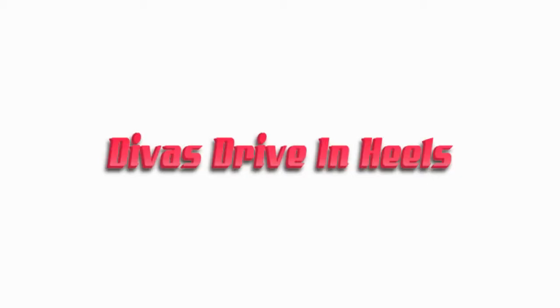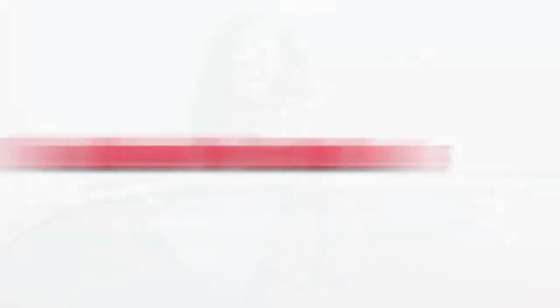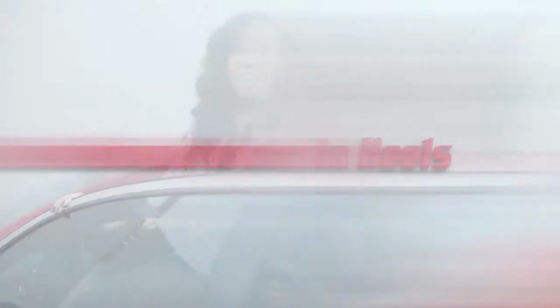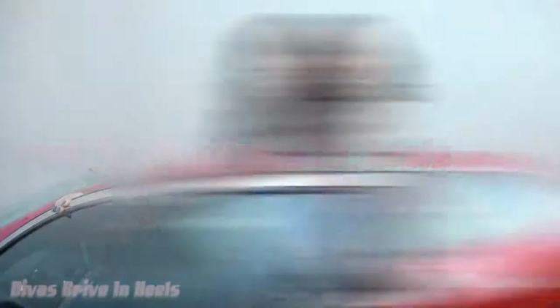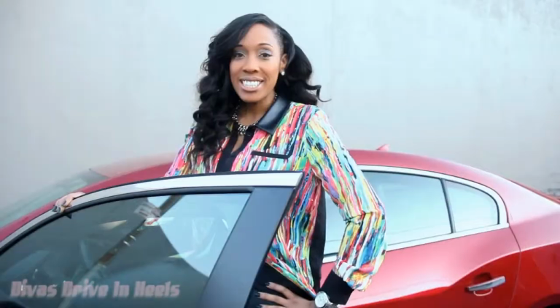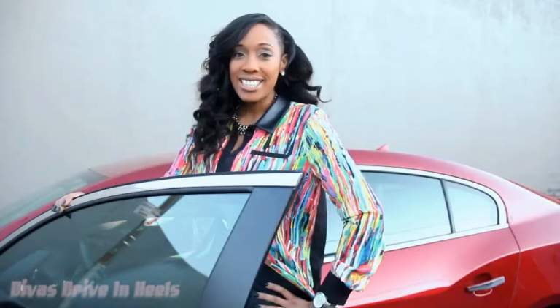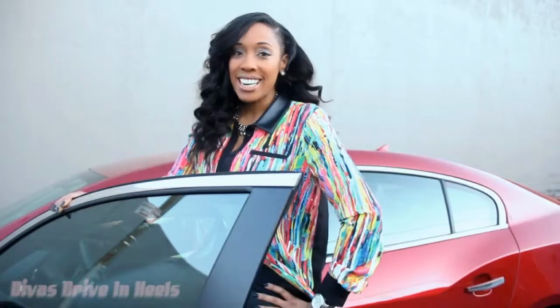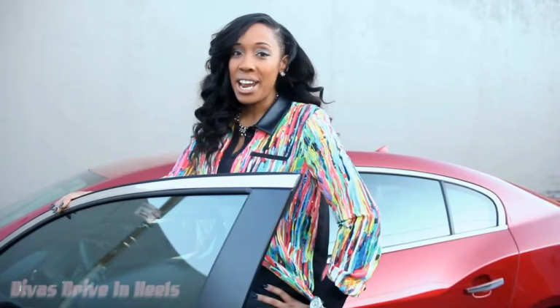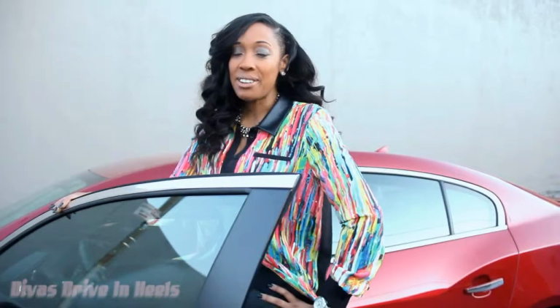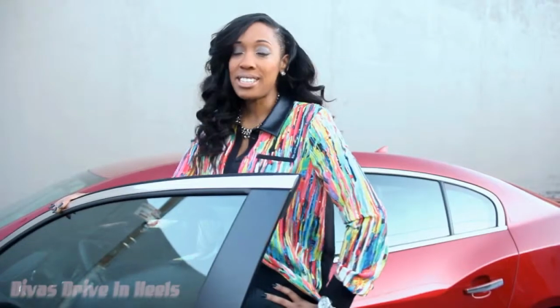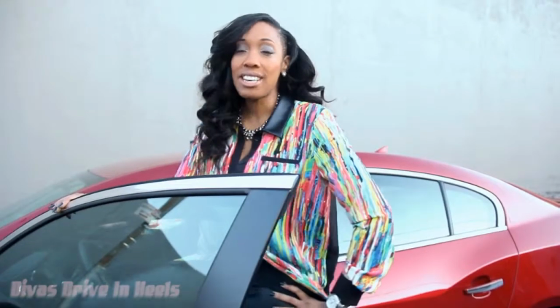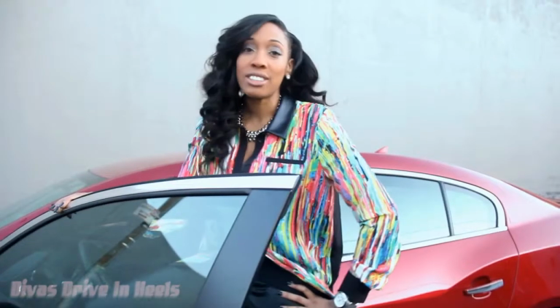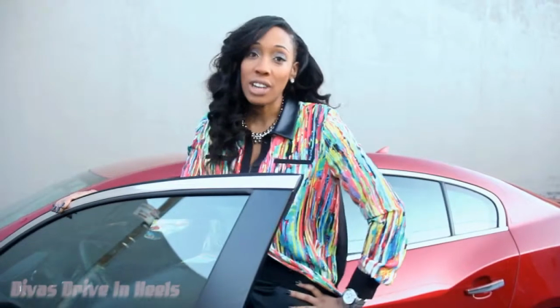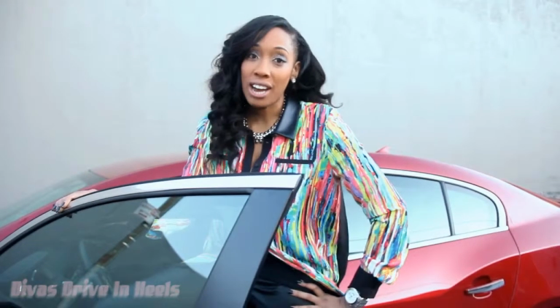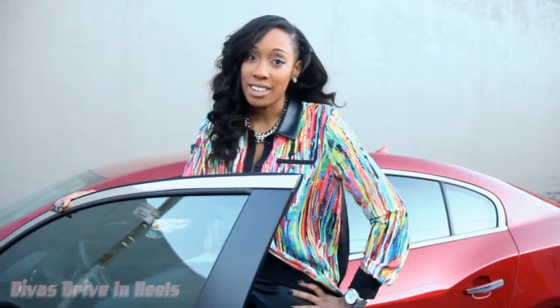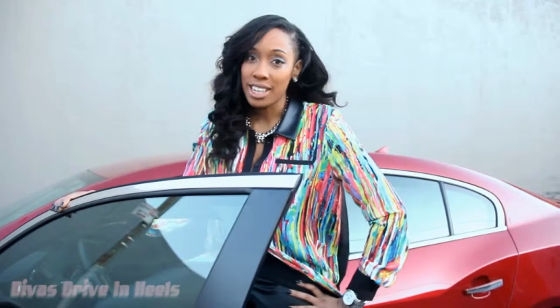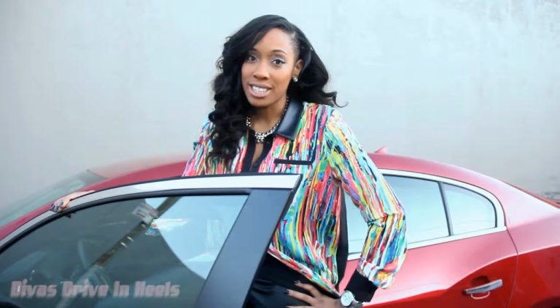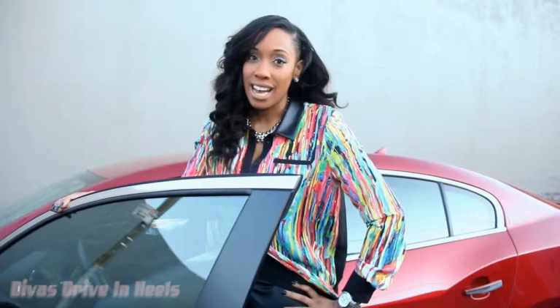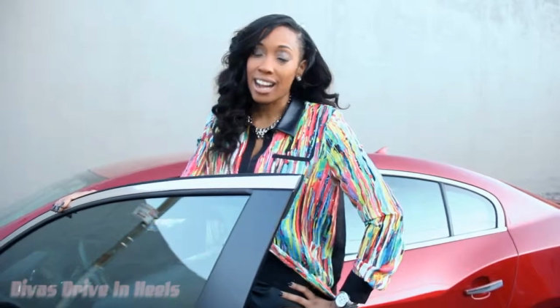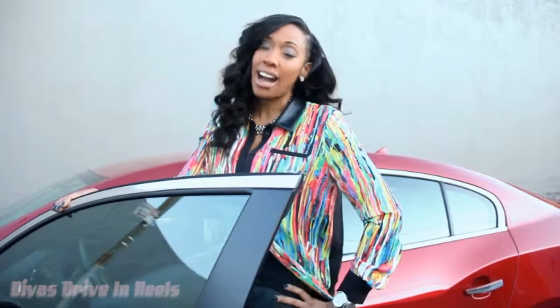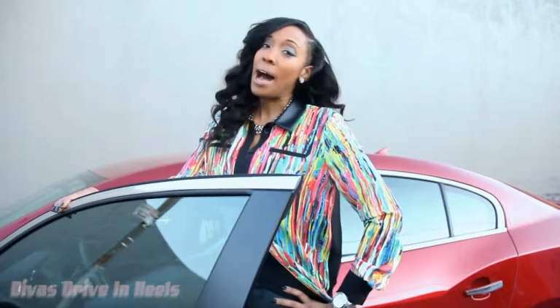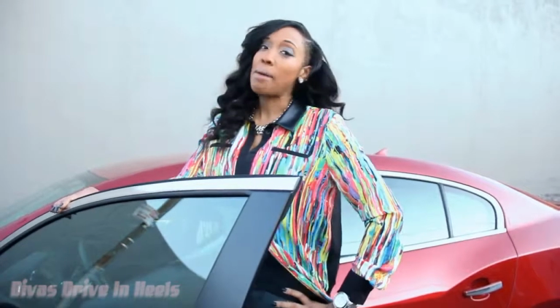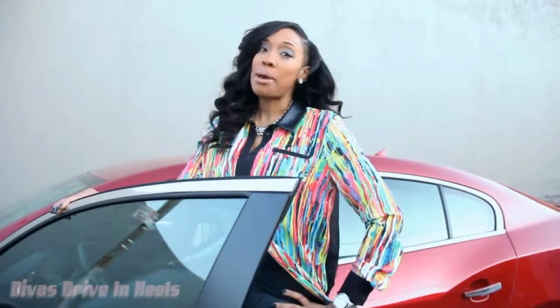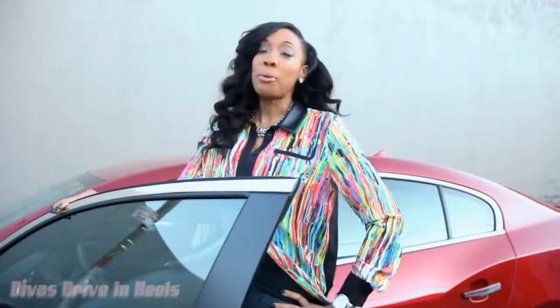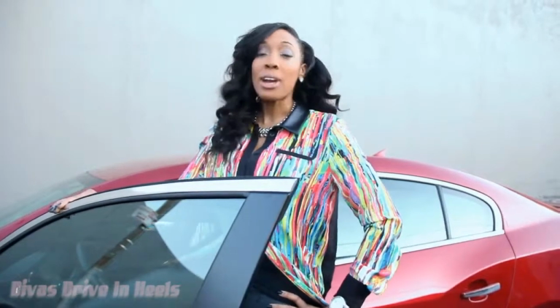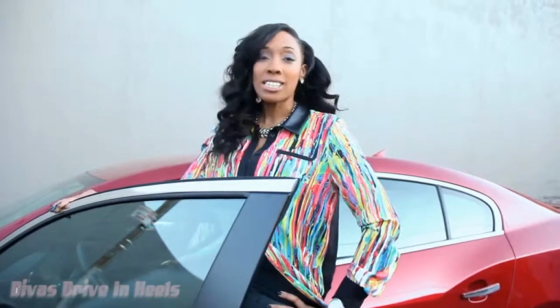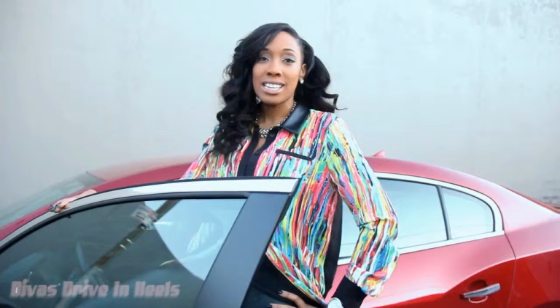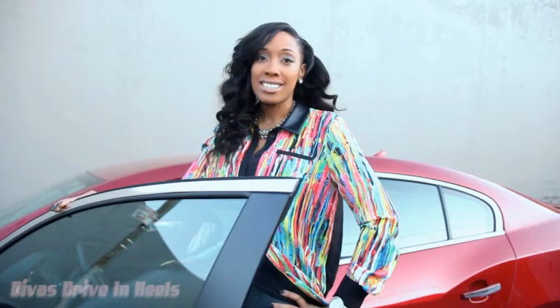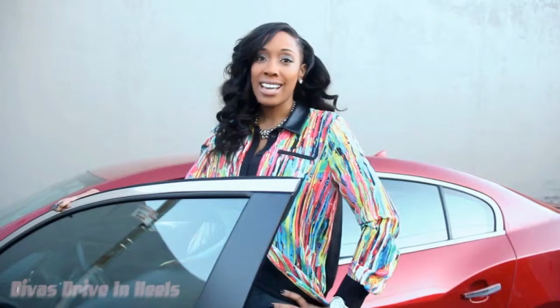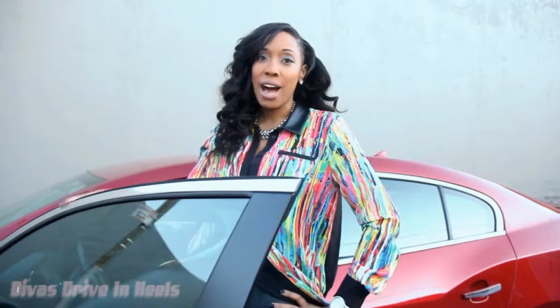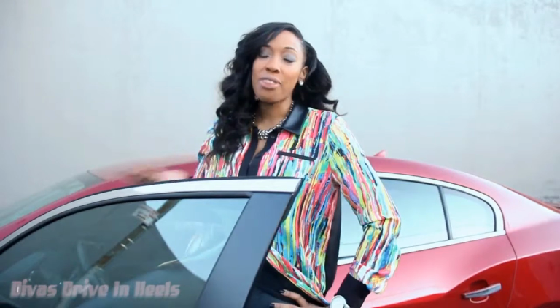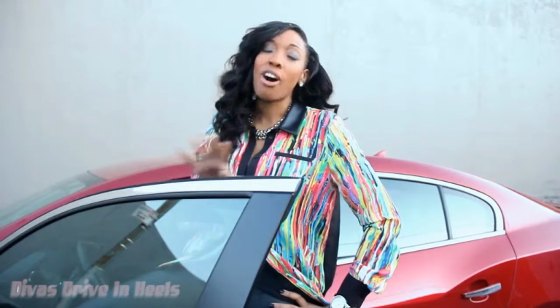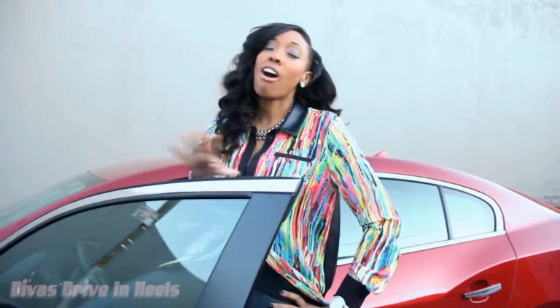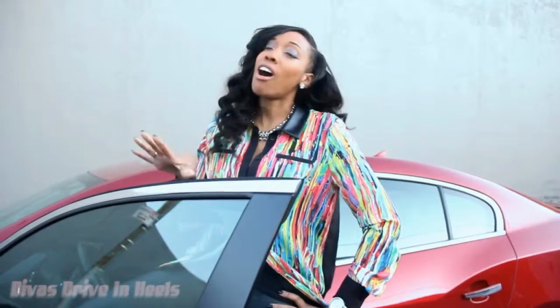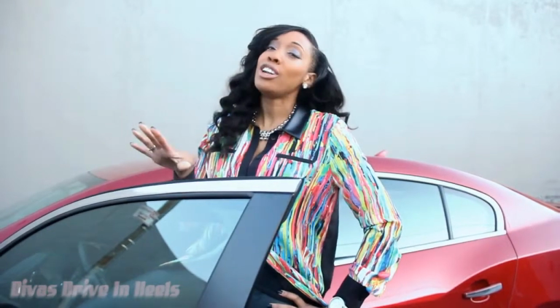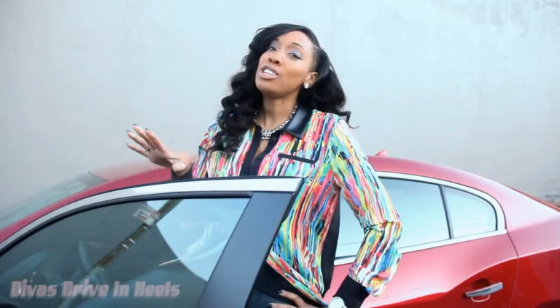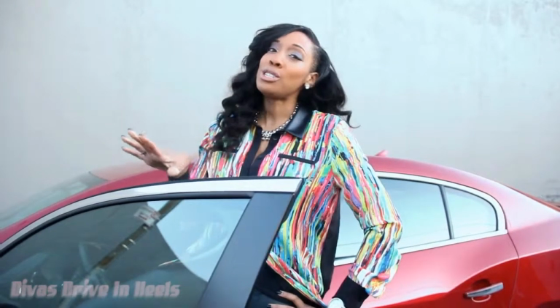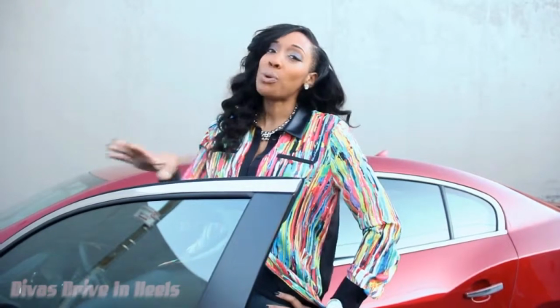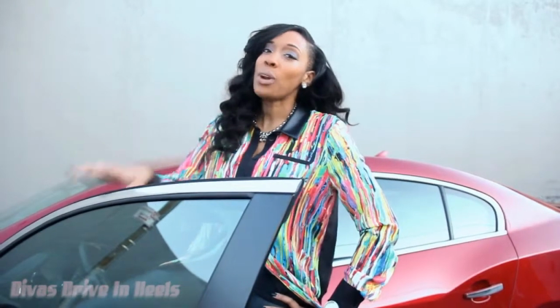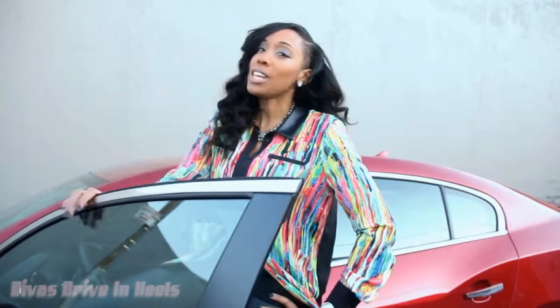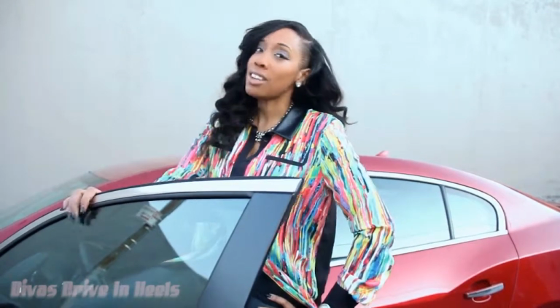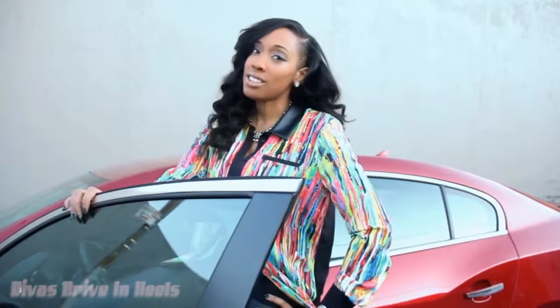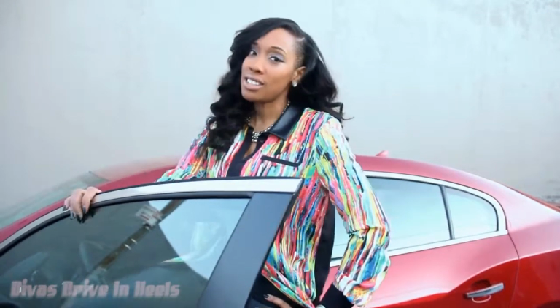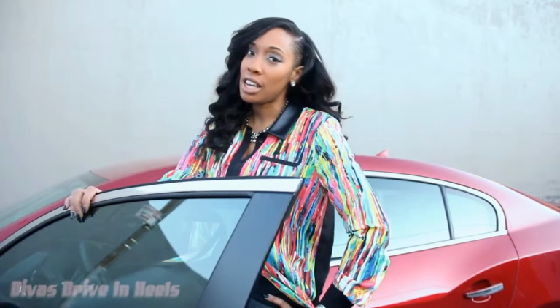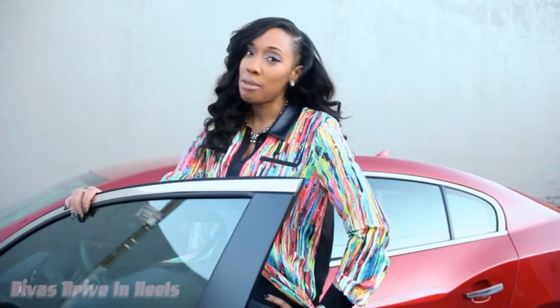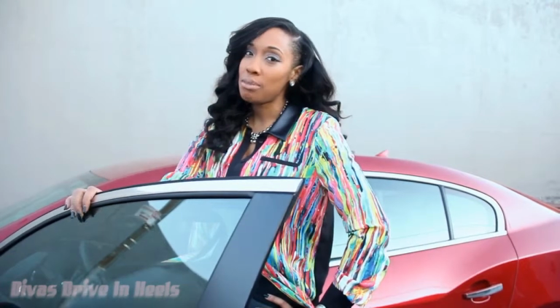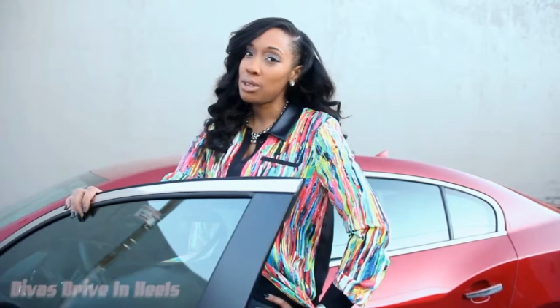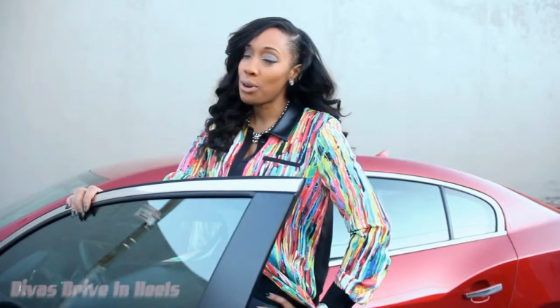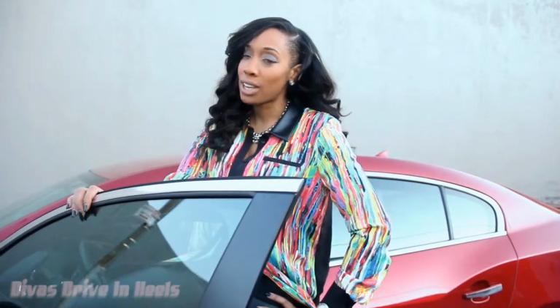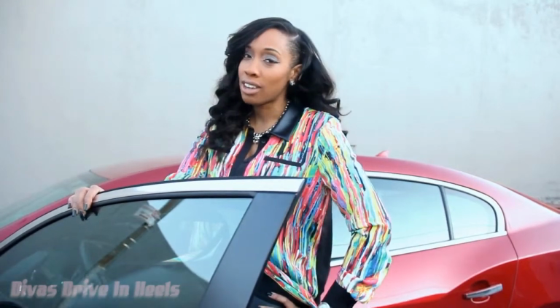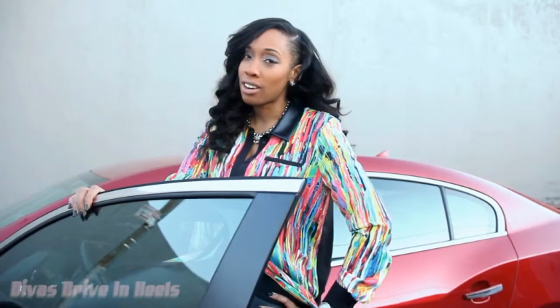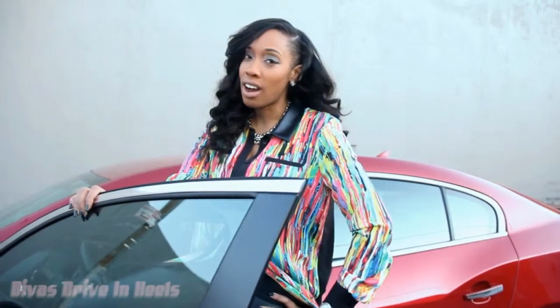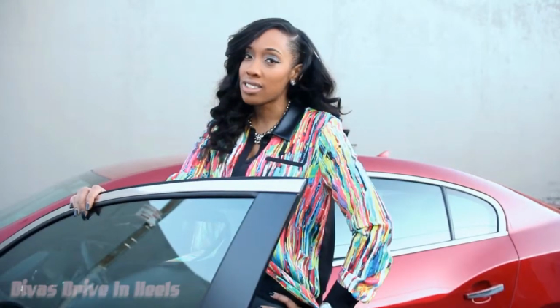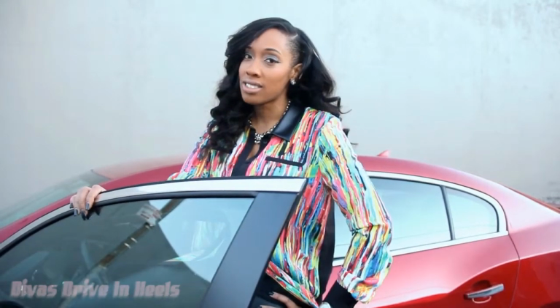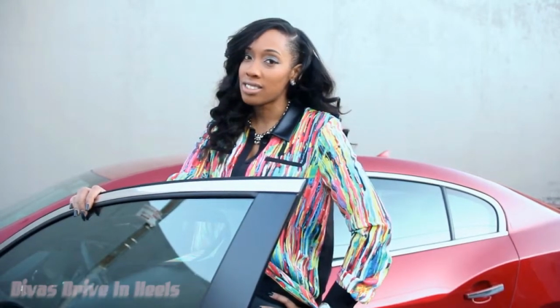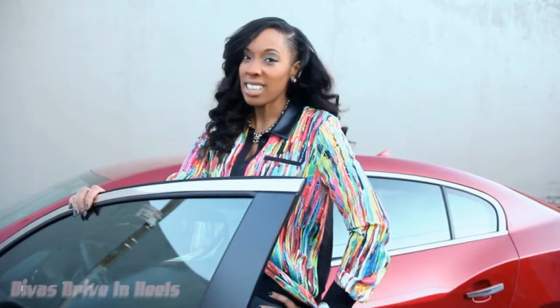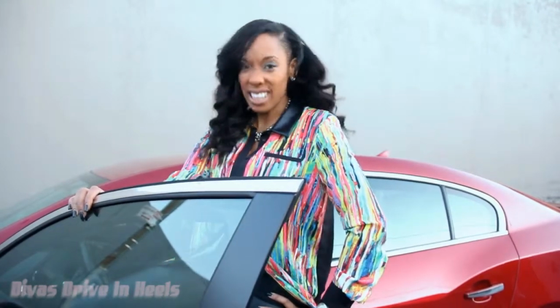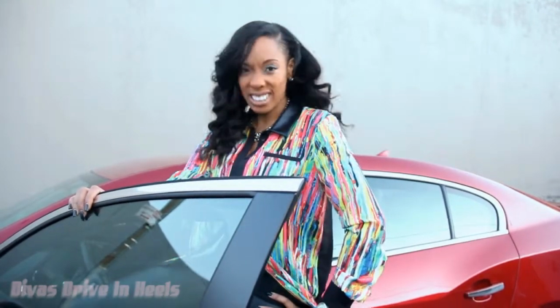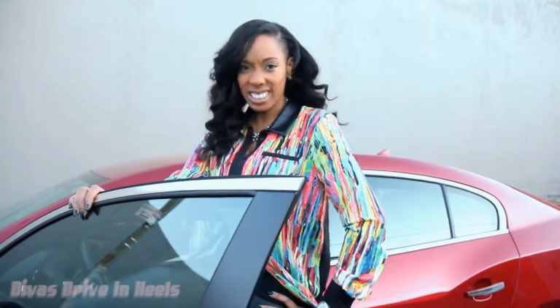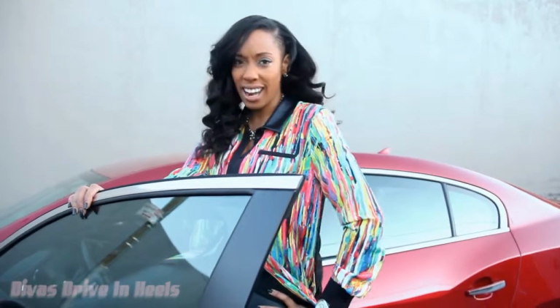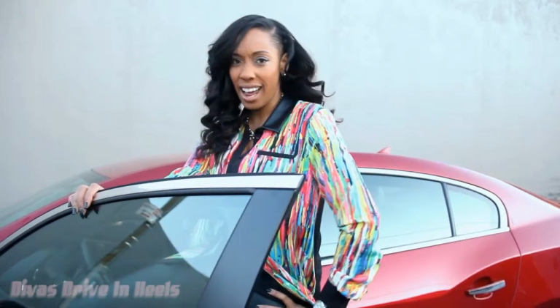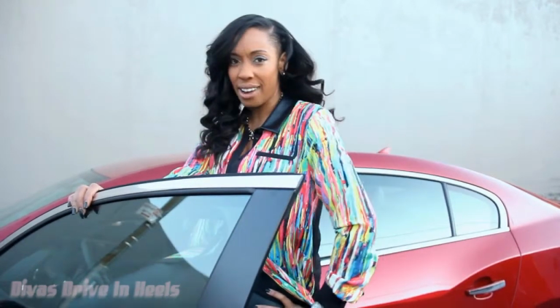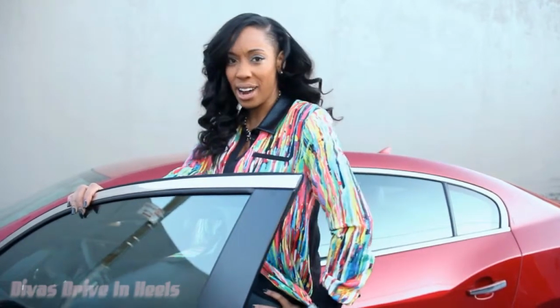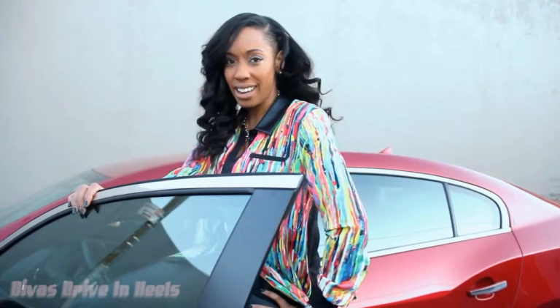Hey, it's Kristin here with DivasDrivingHills.com and we are testing out the all-new 2013 Buick LaCrosse. So let's check it out.